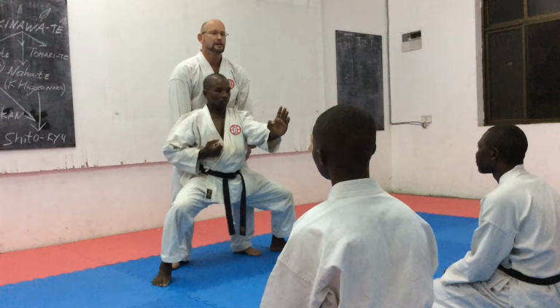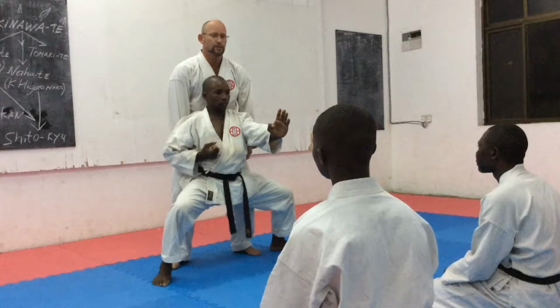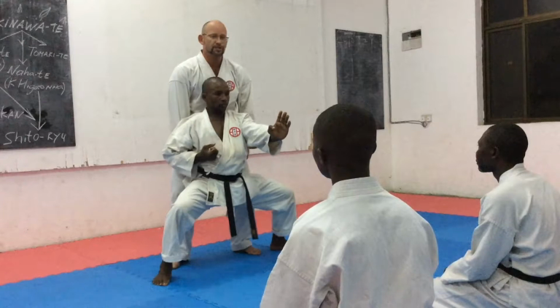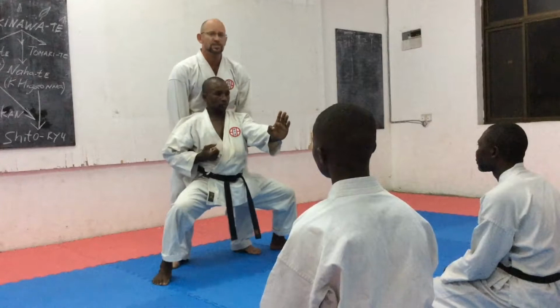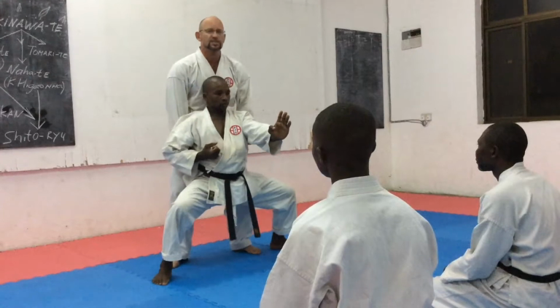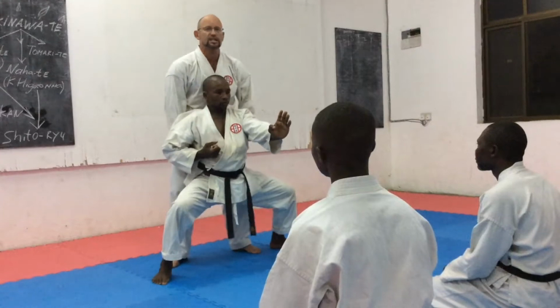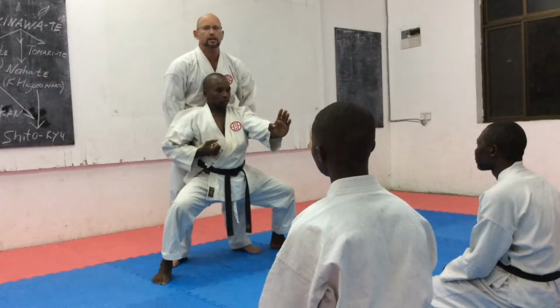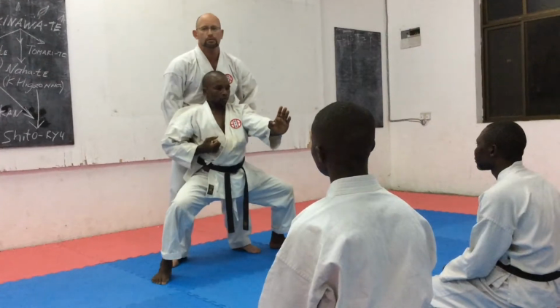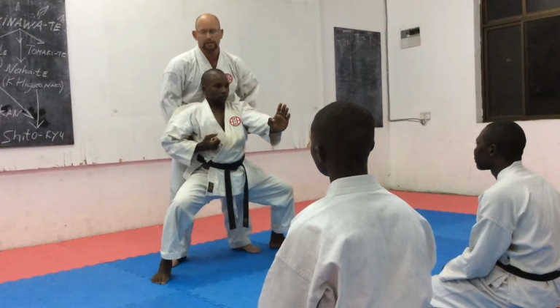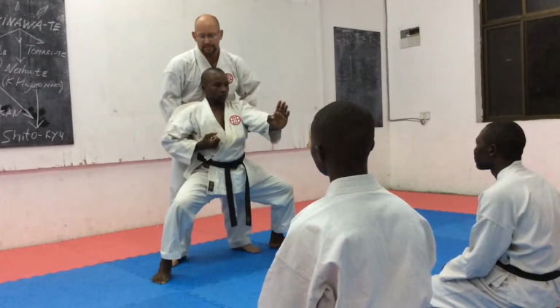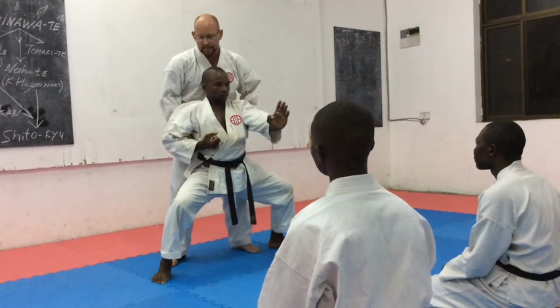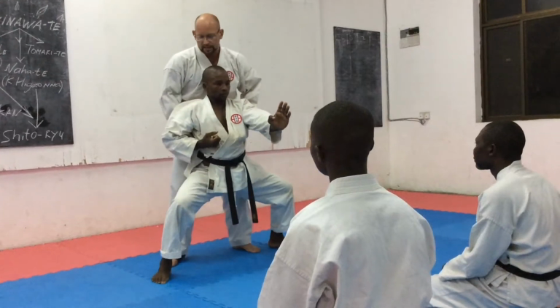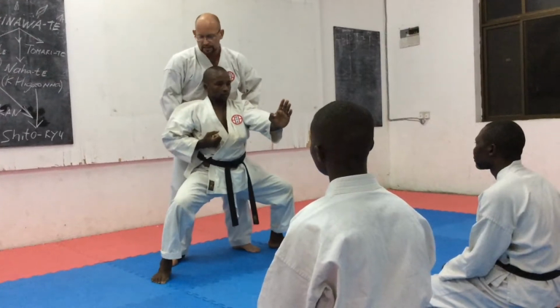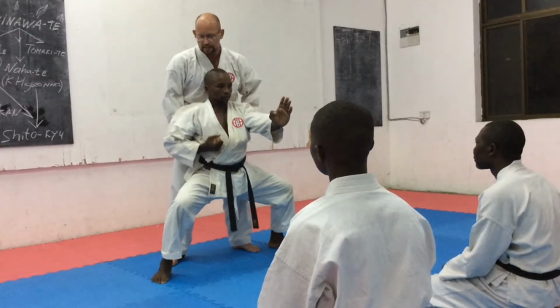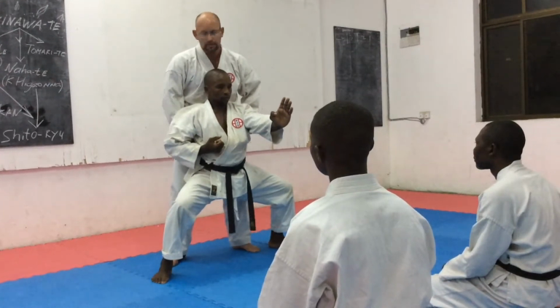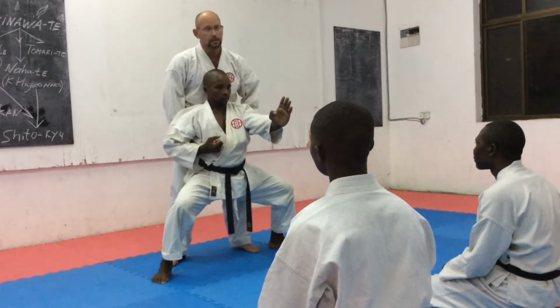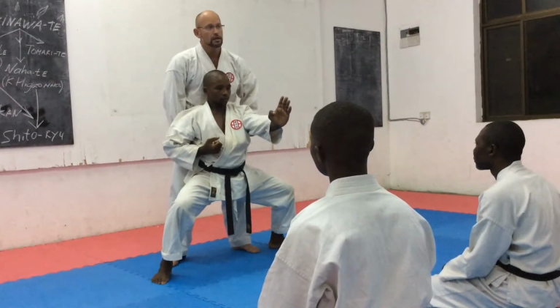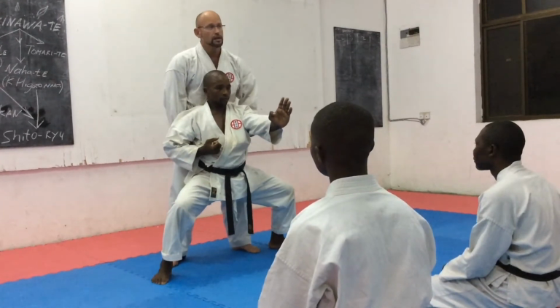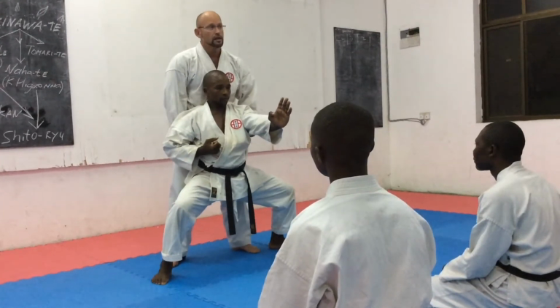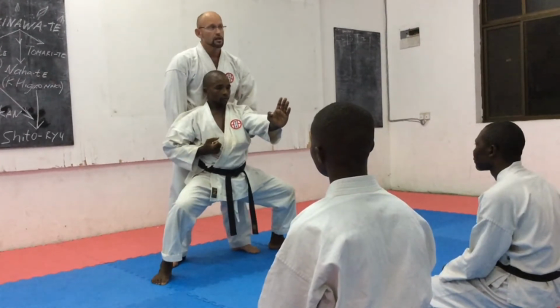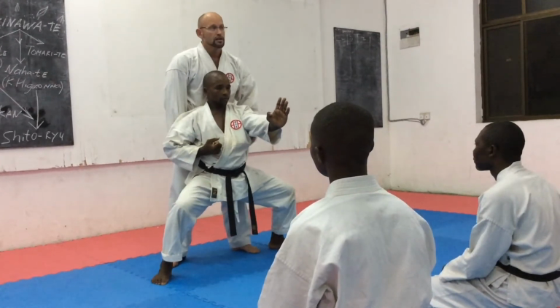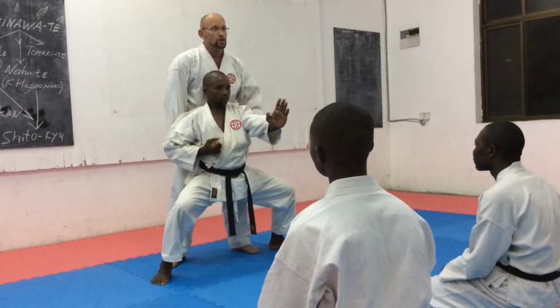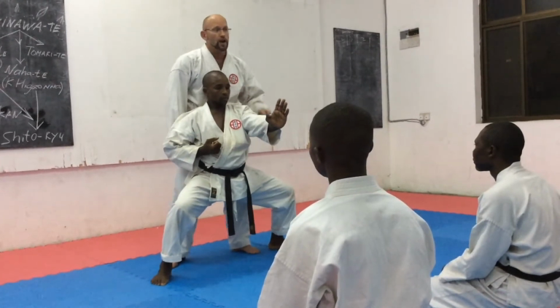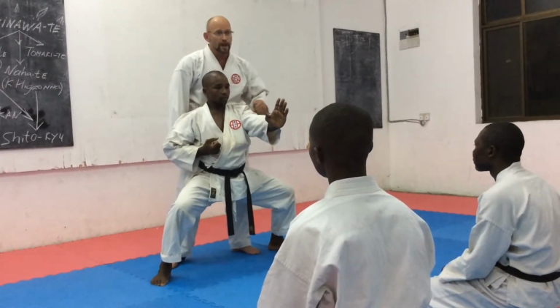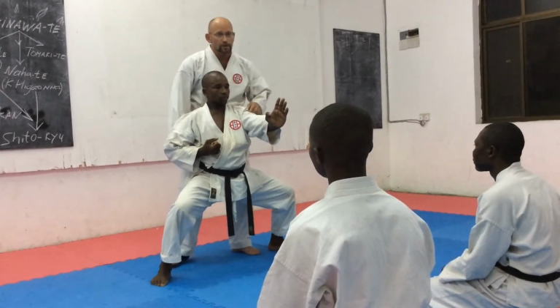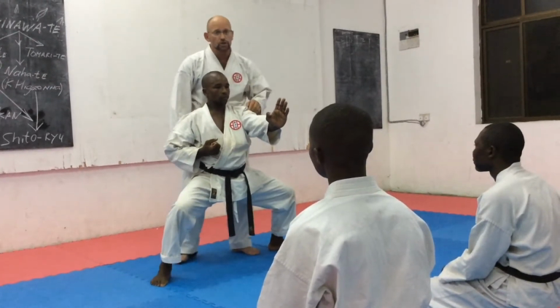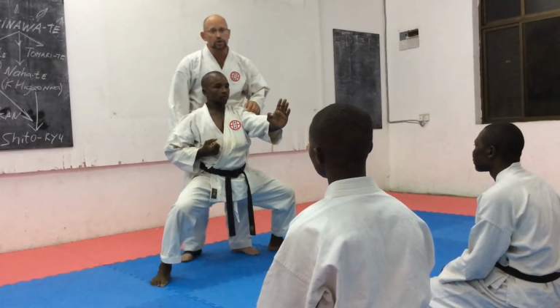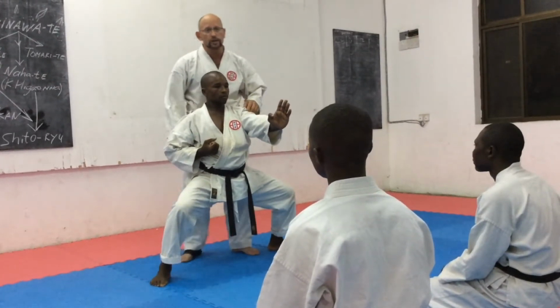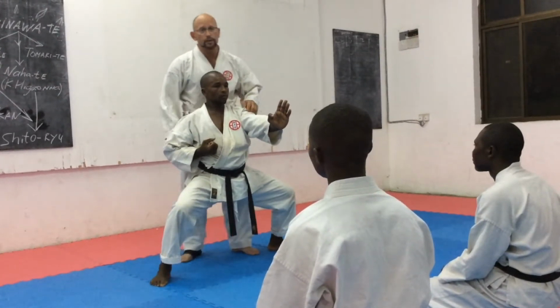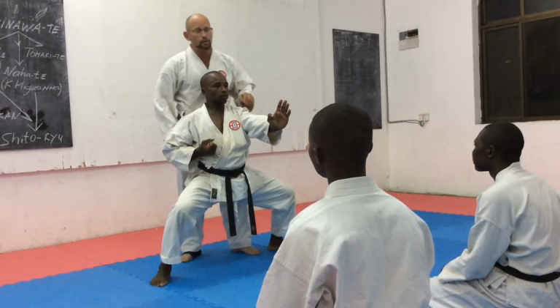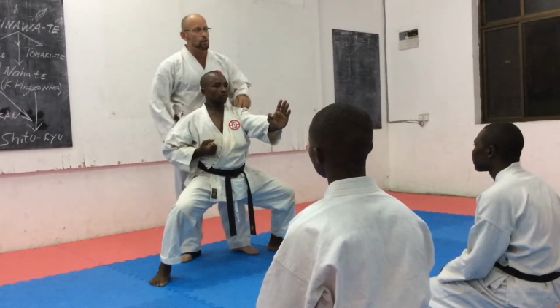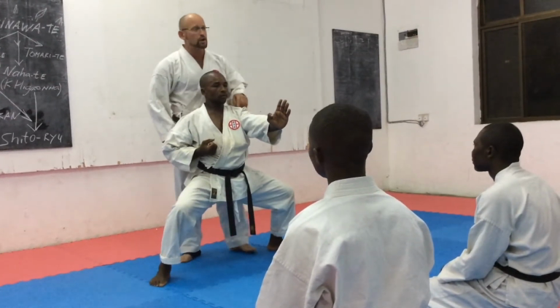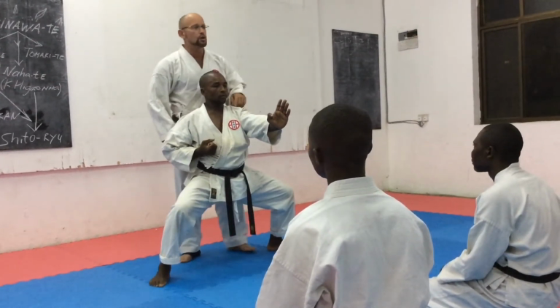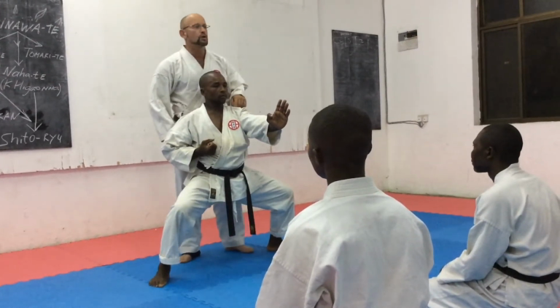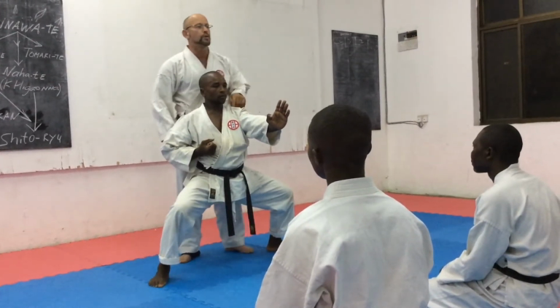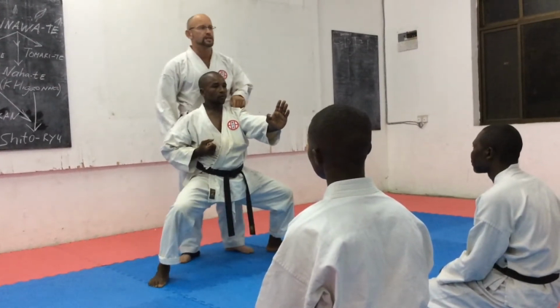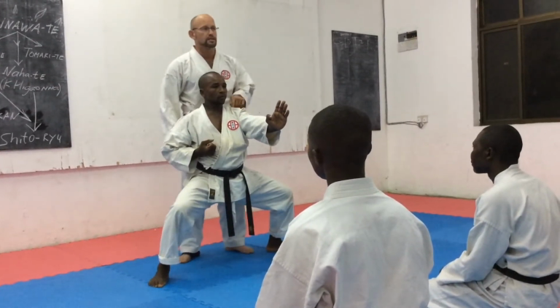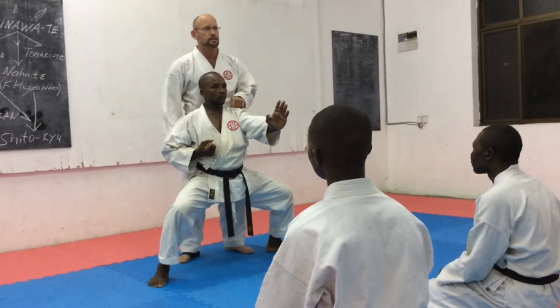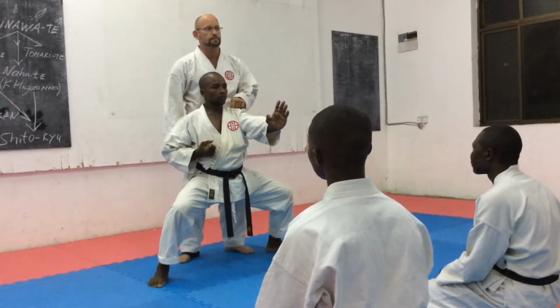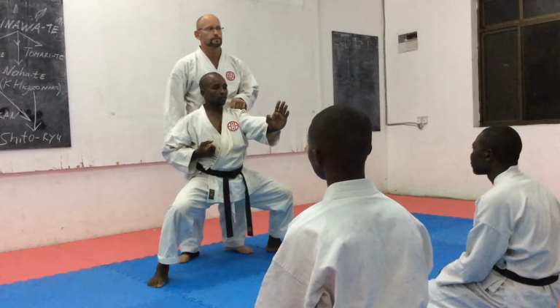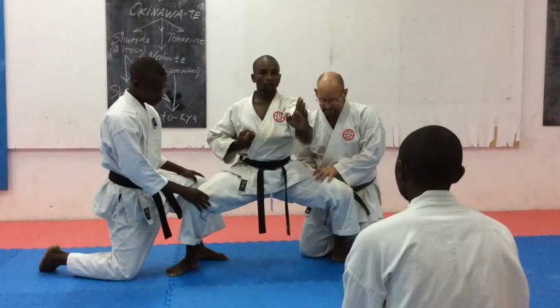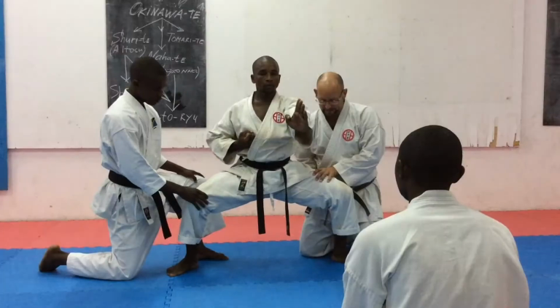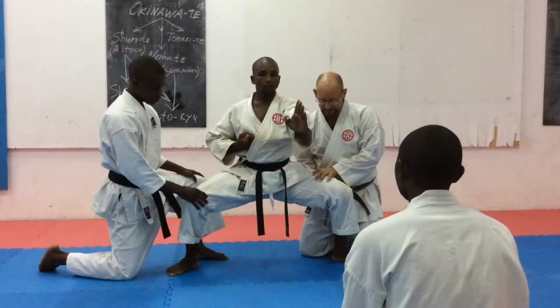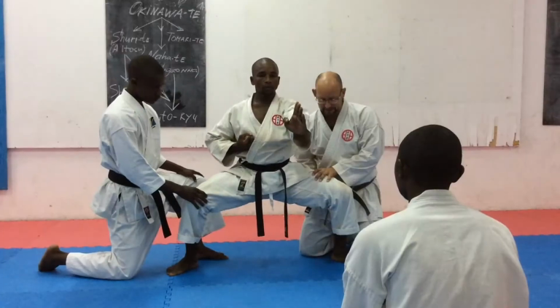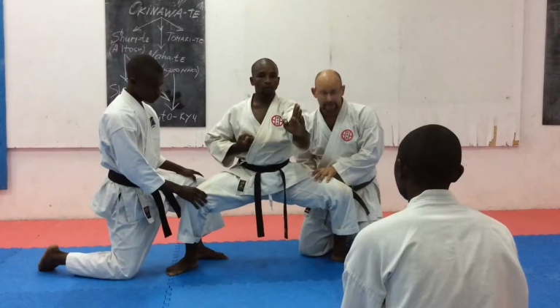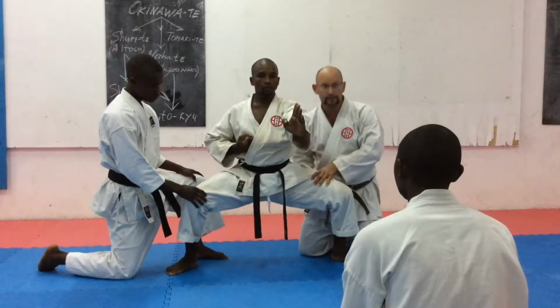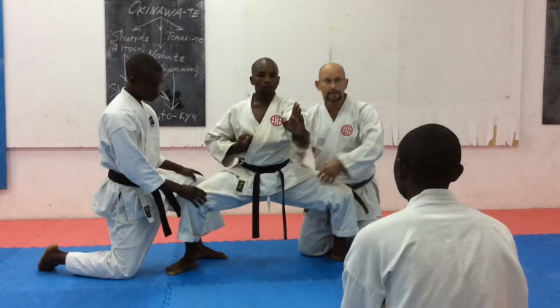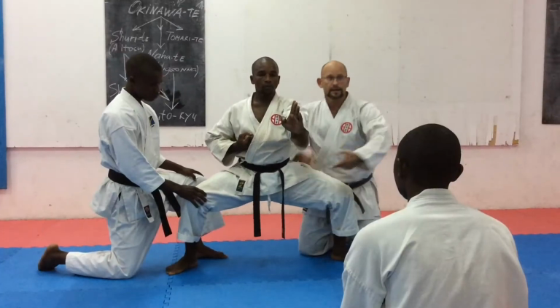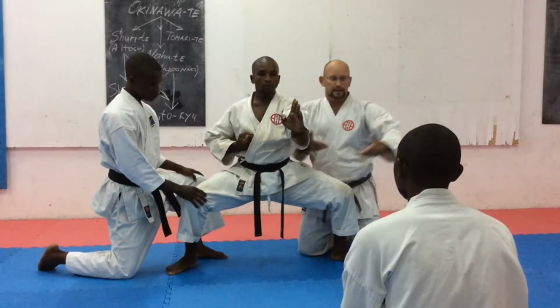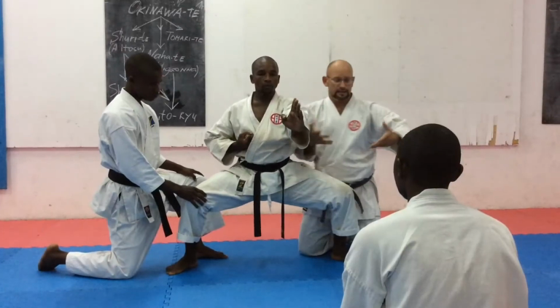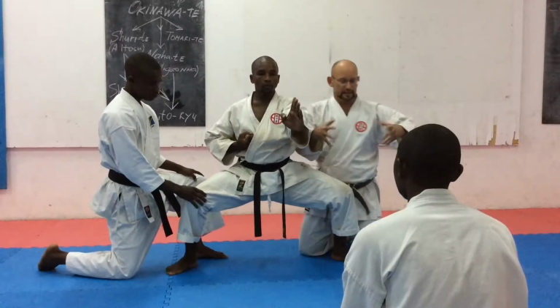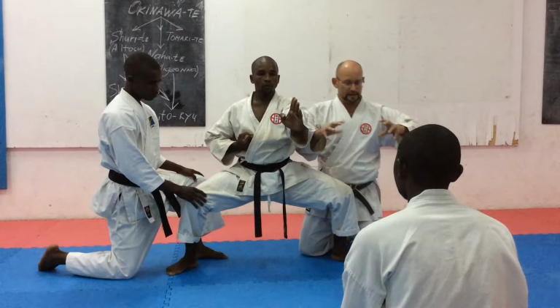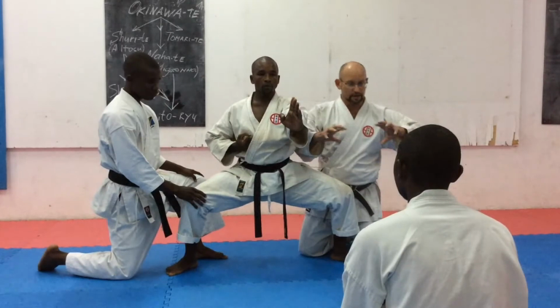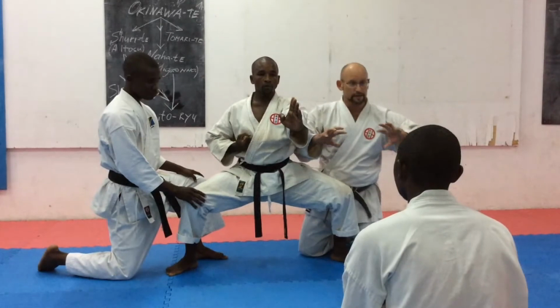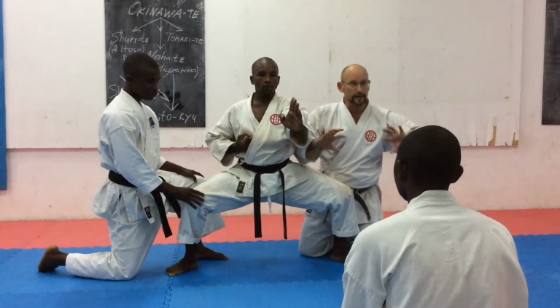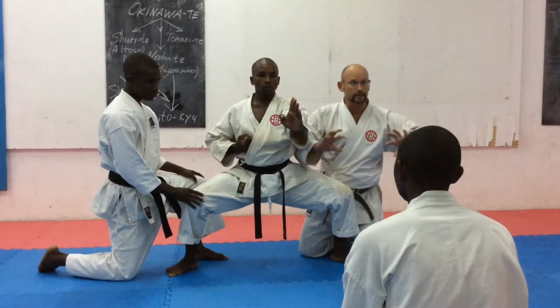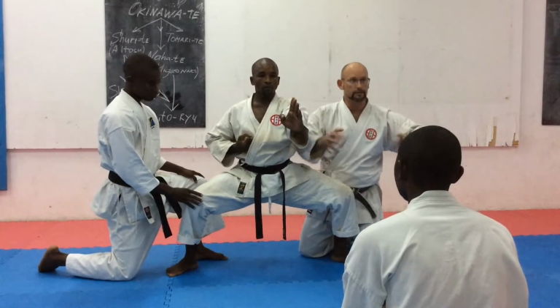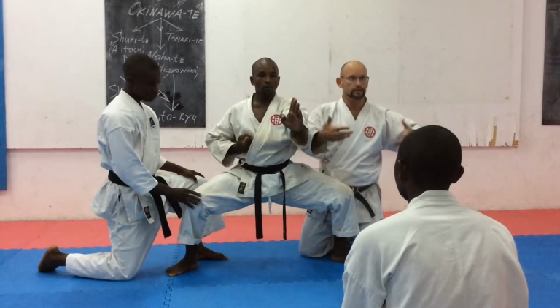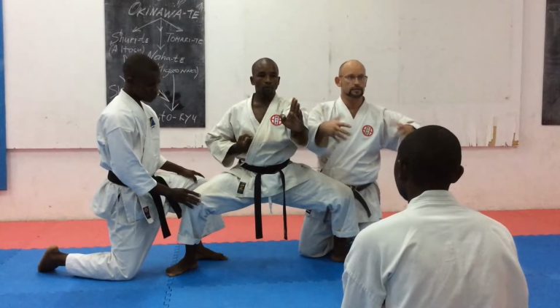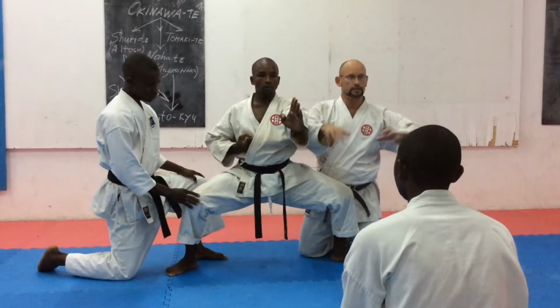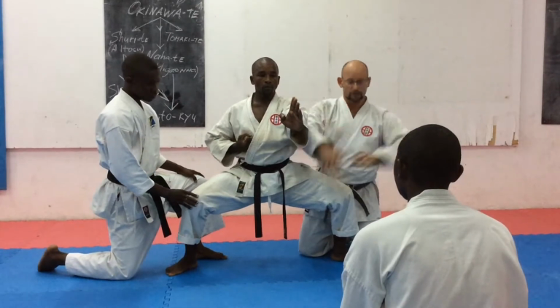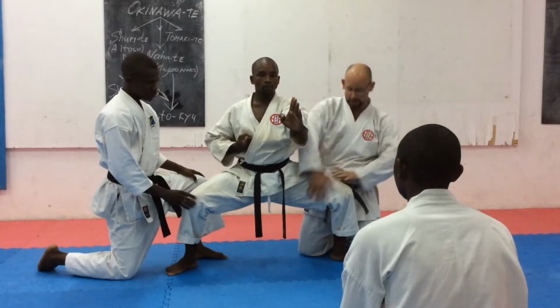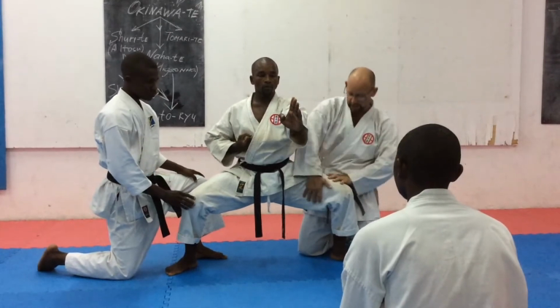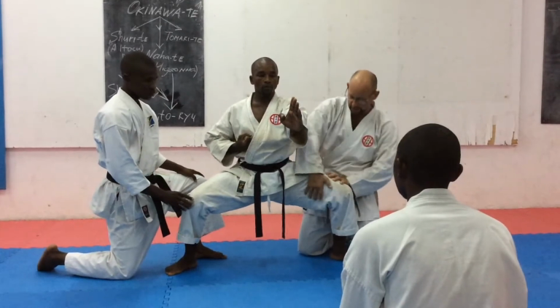This is a stable stance. So actually we work on this like that, okay?